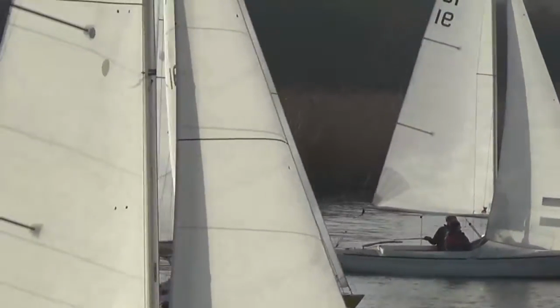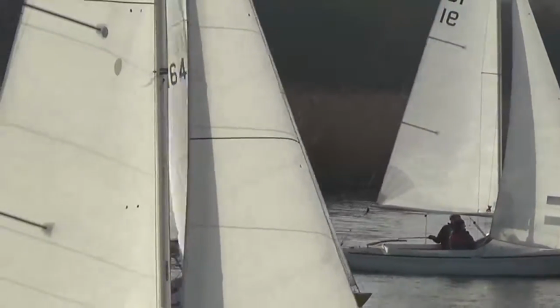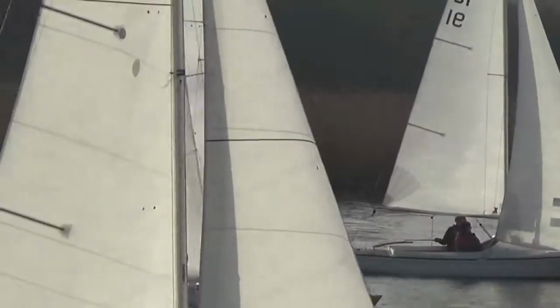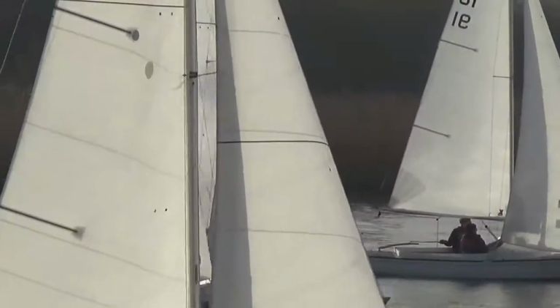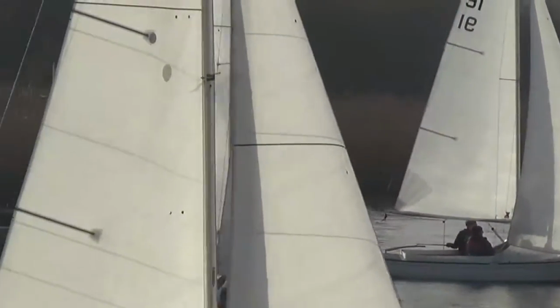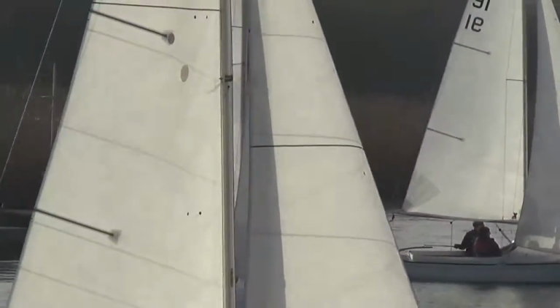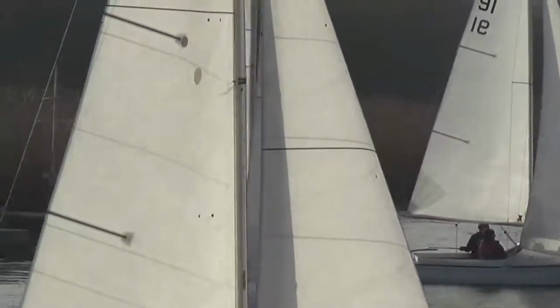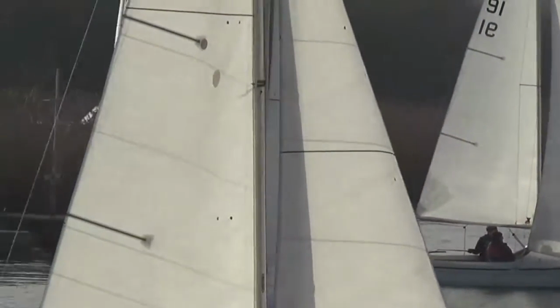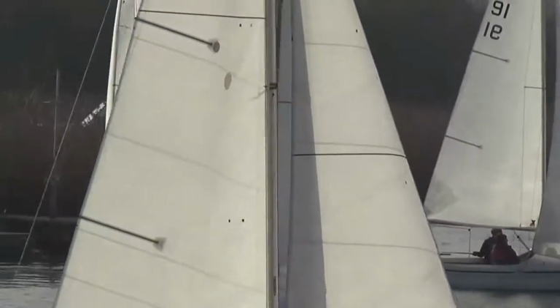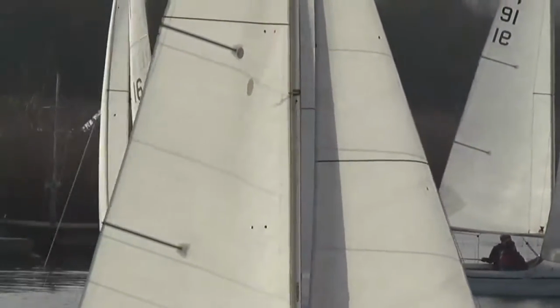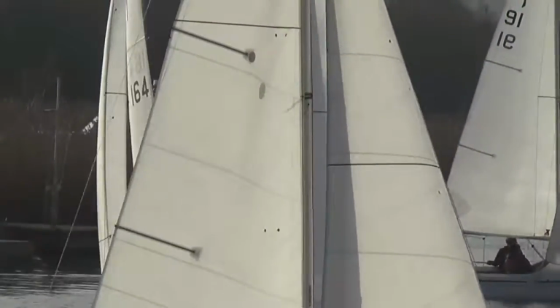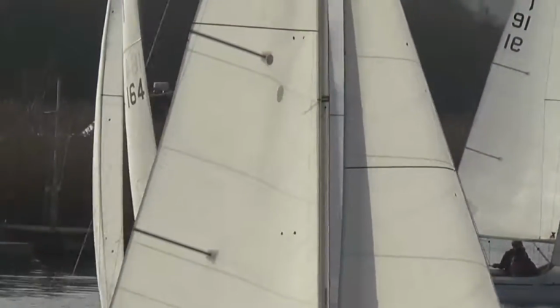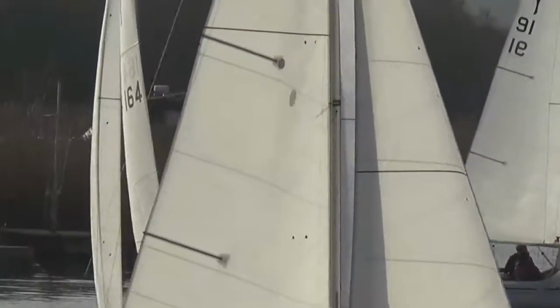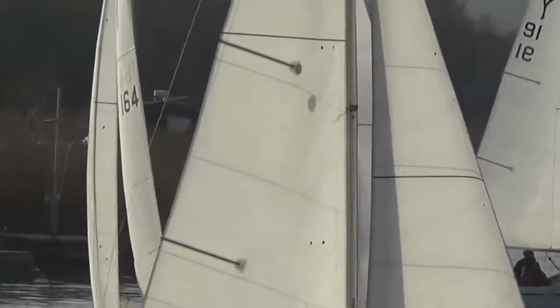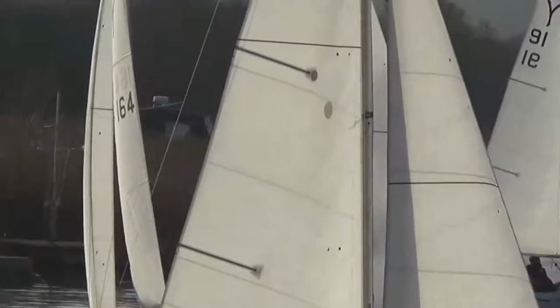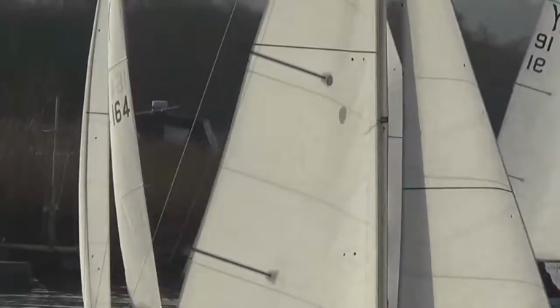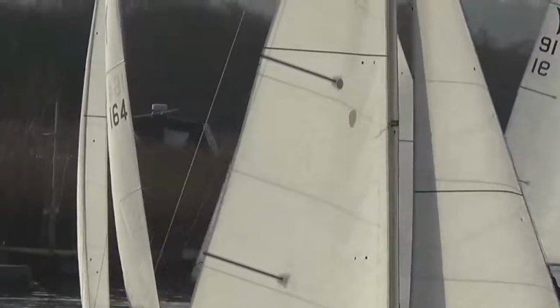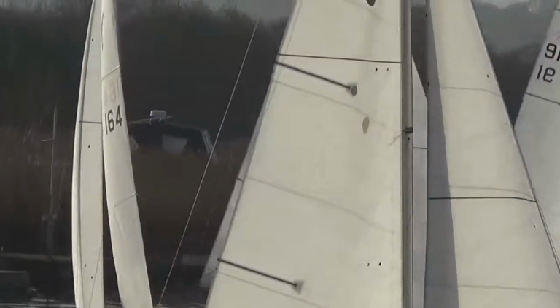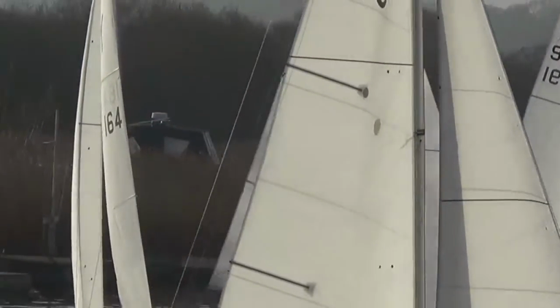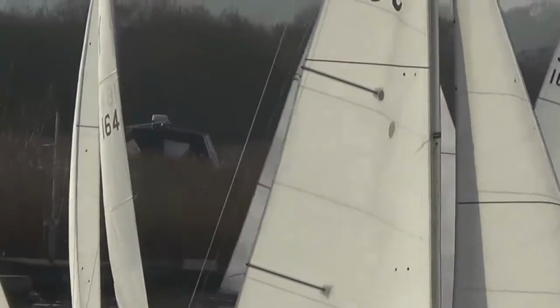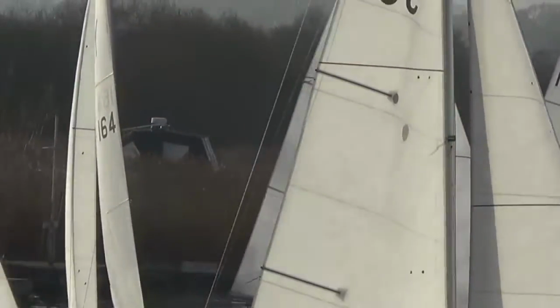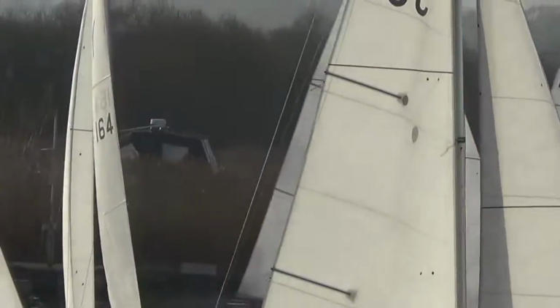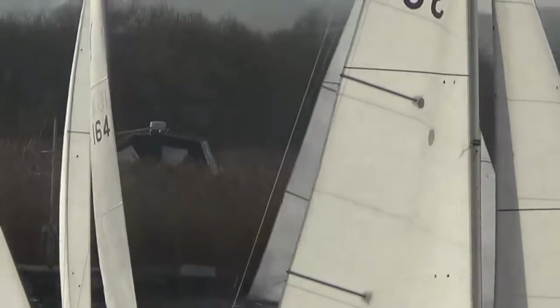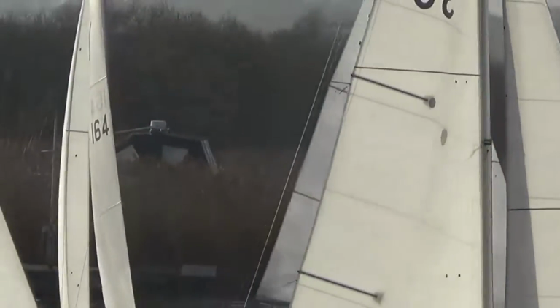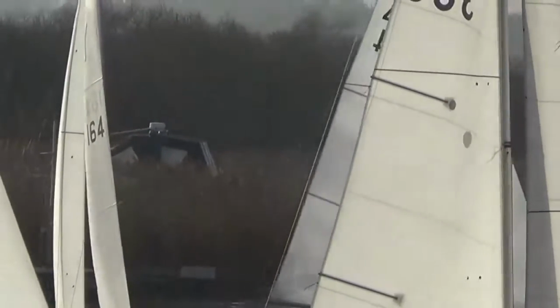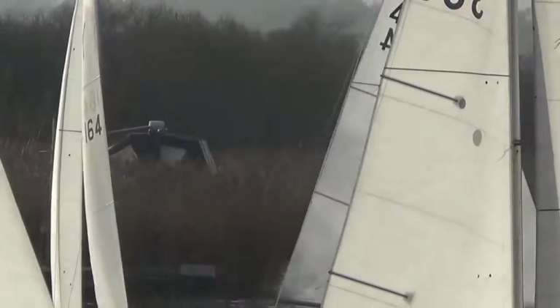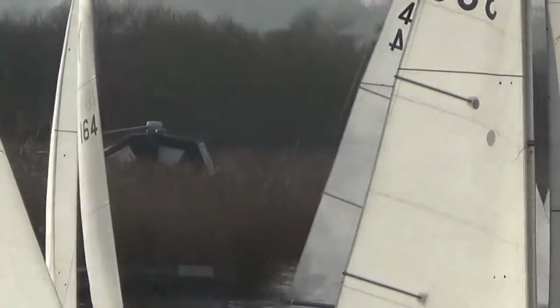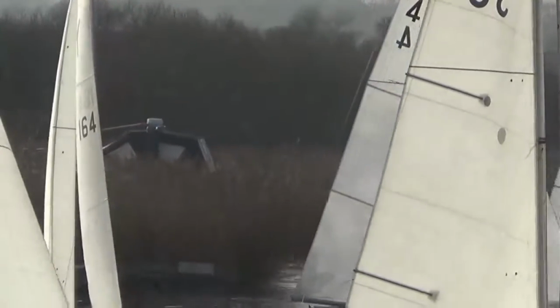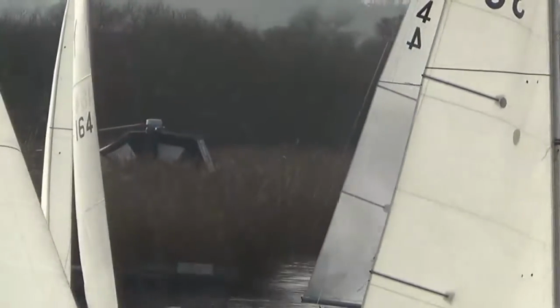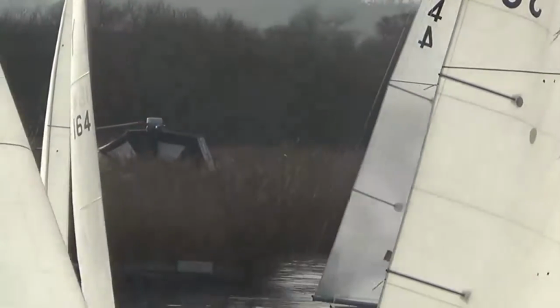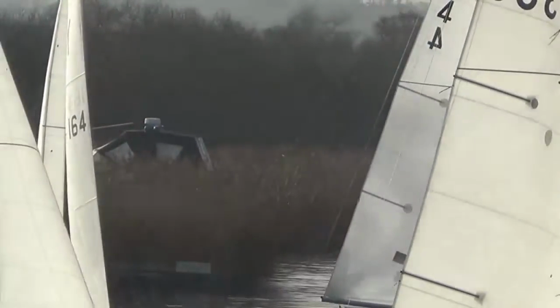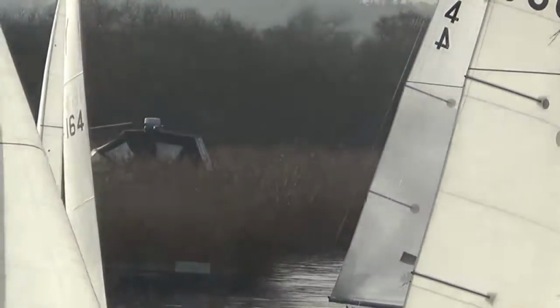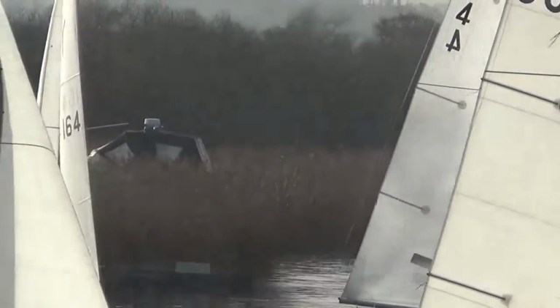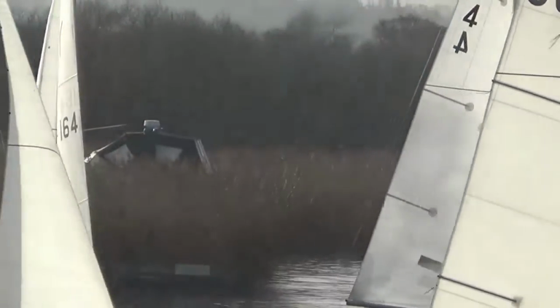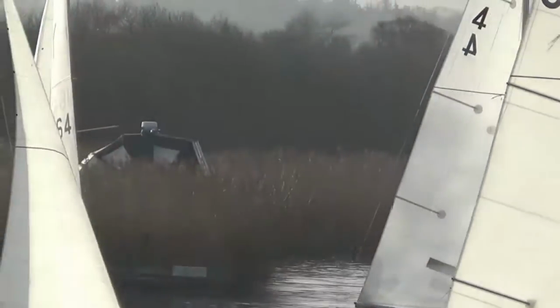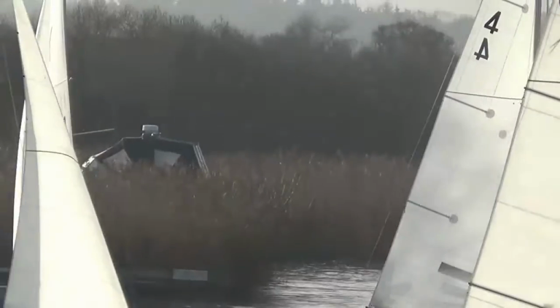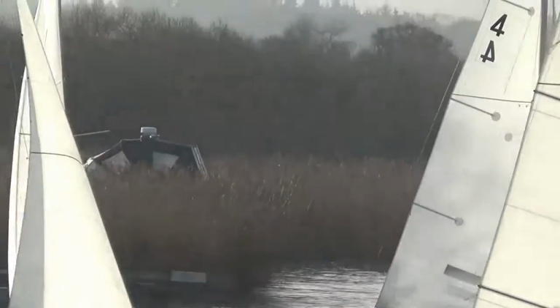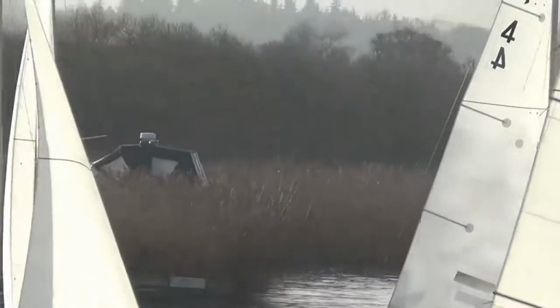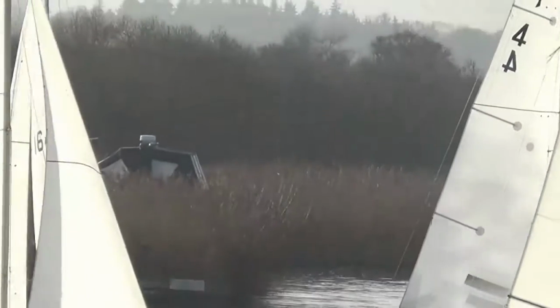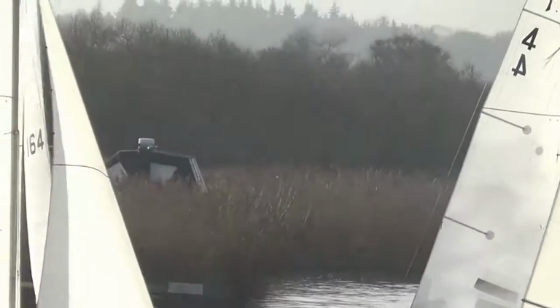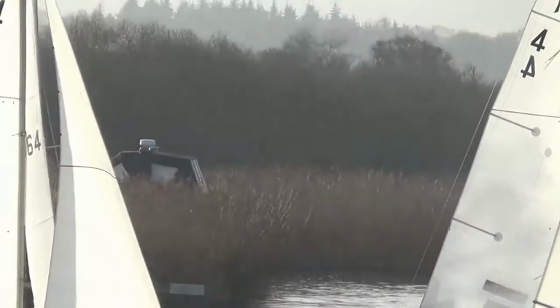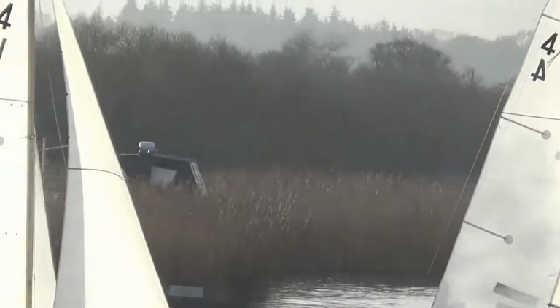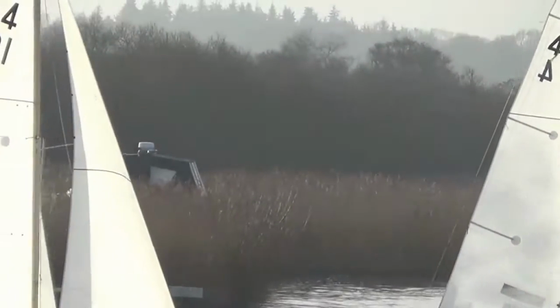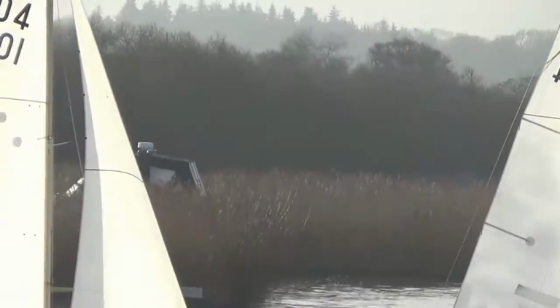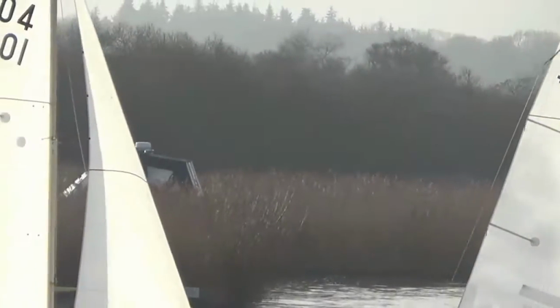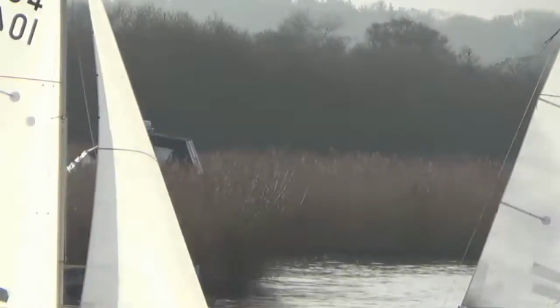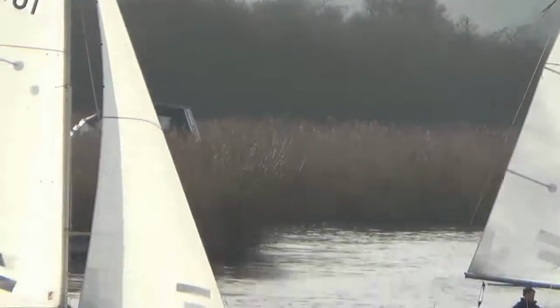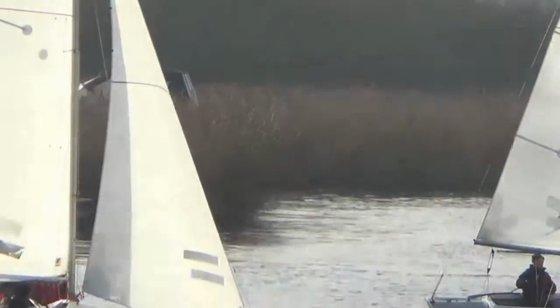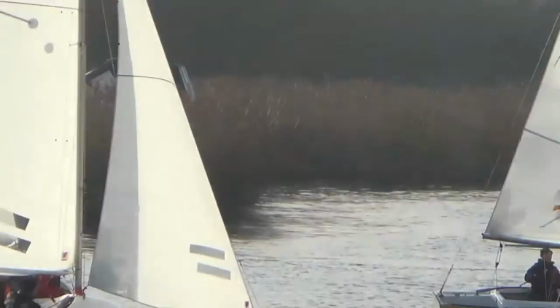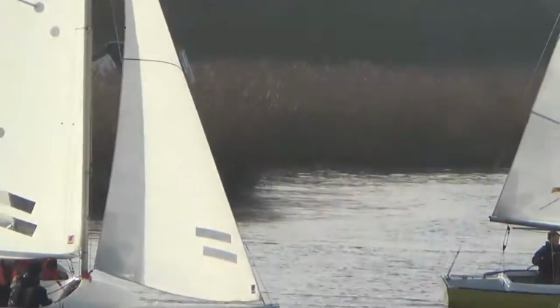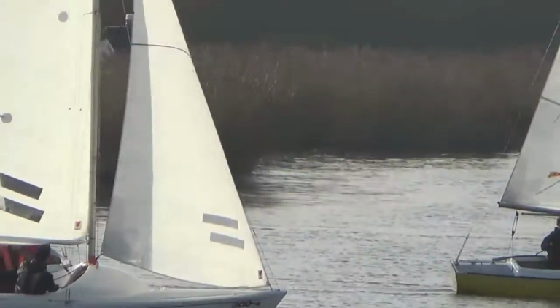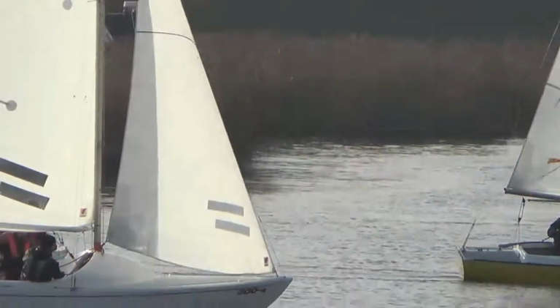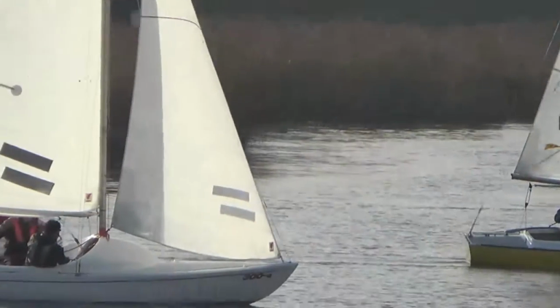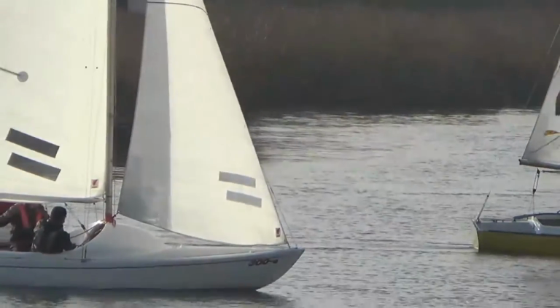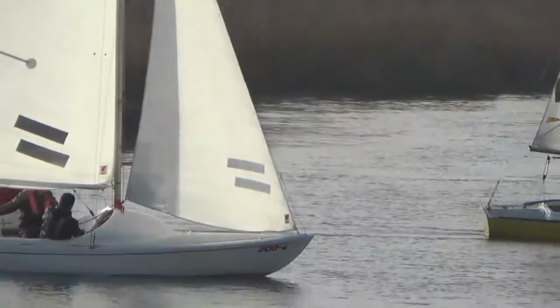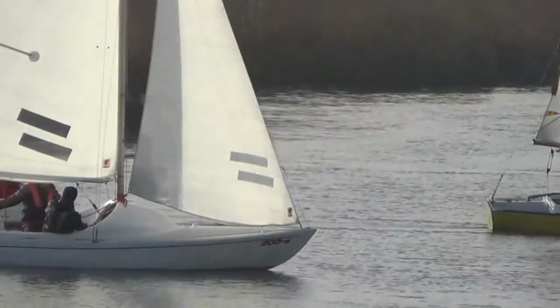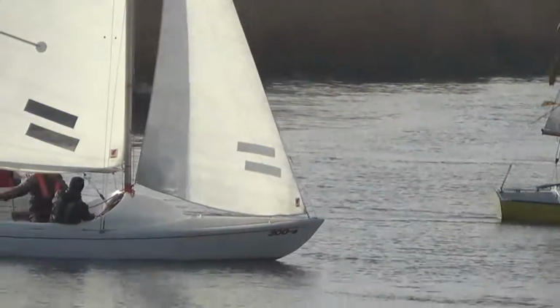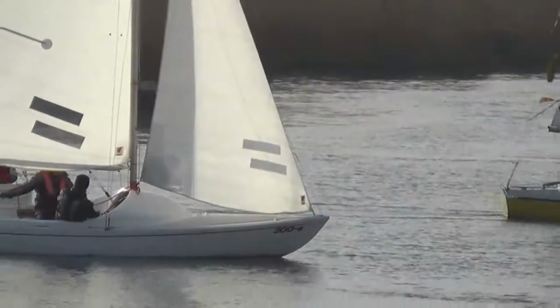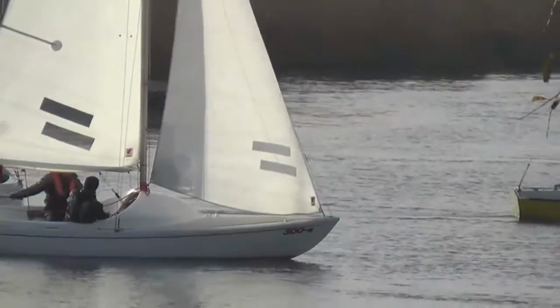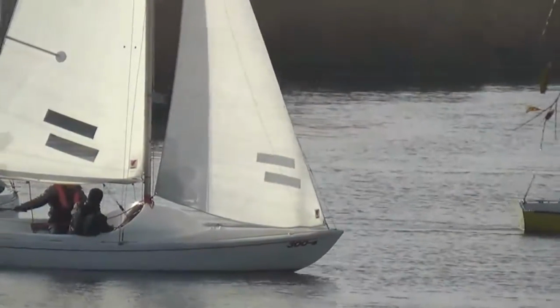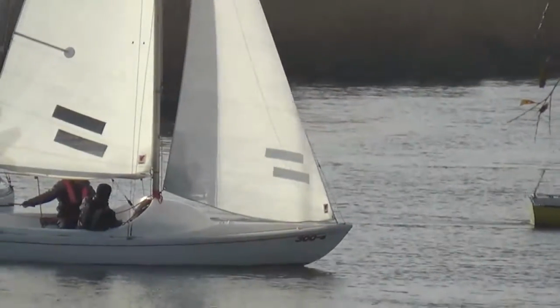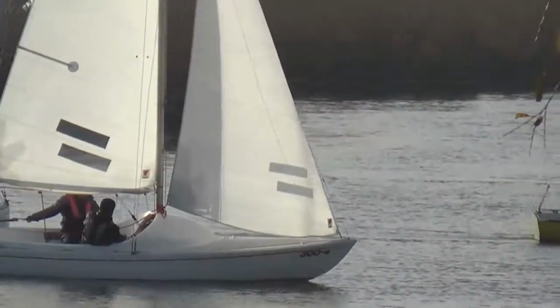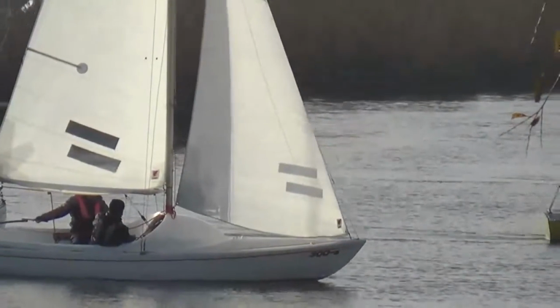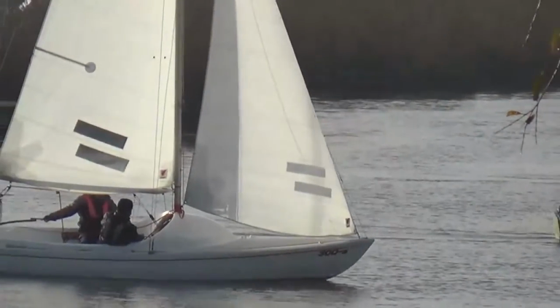And there we see number 91 staying close to the far bank and sailing into quite a commanding lead quite early in the race.